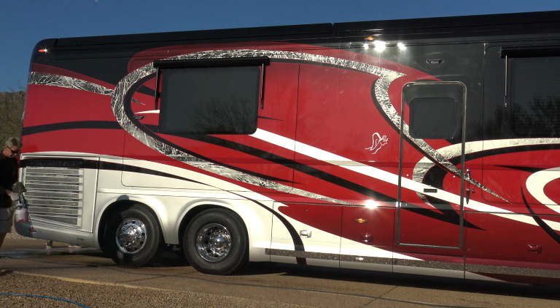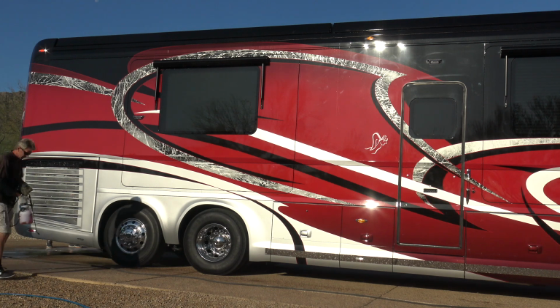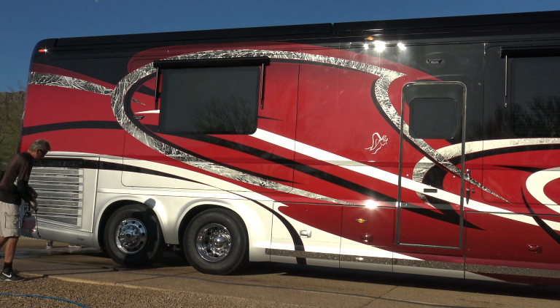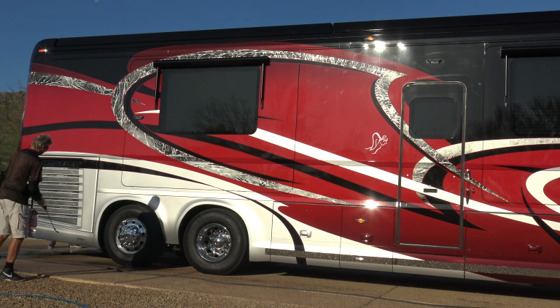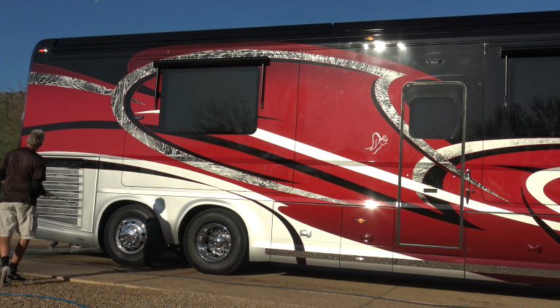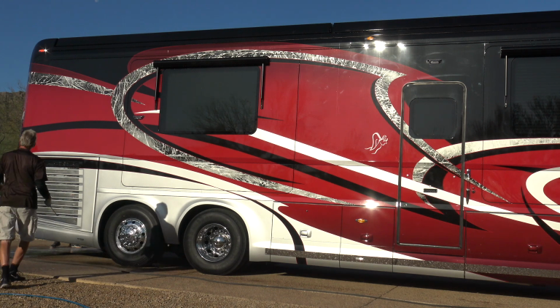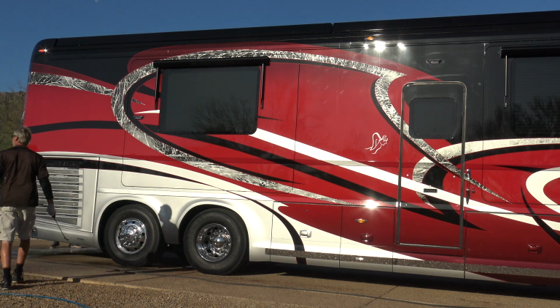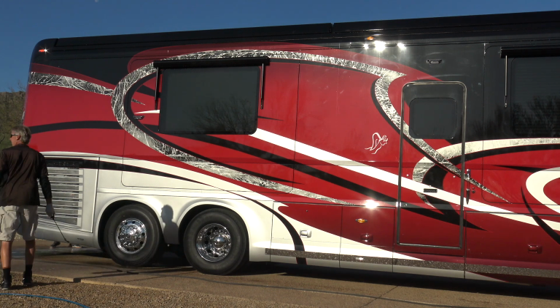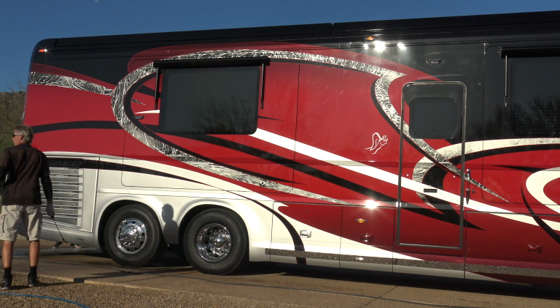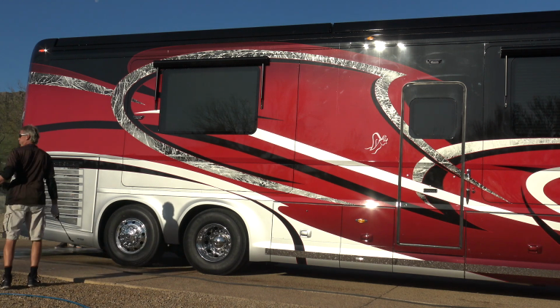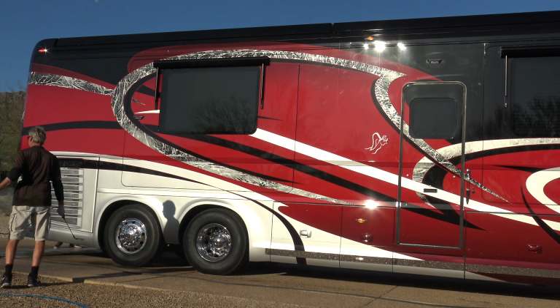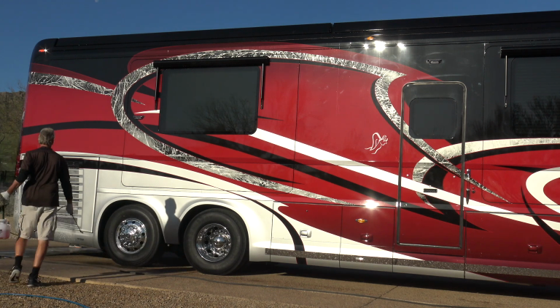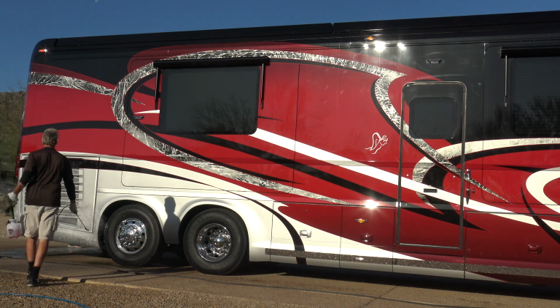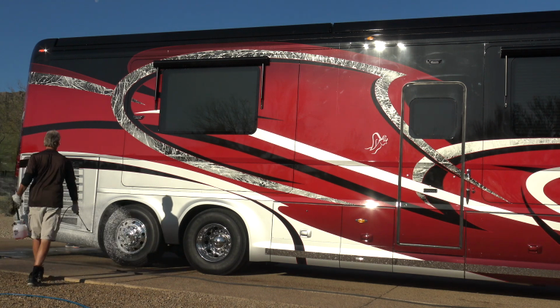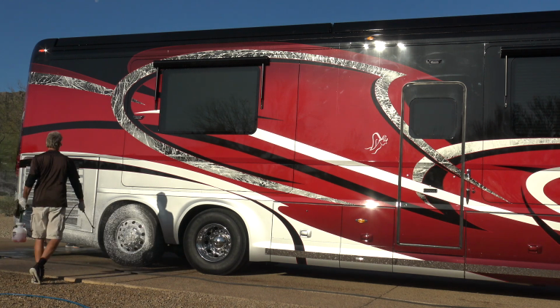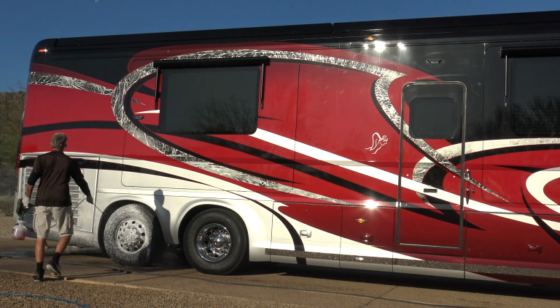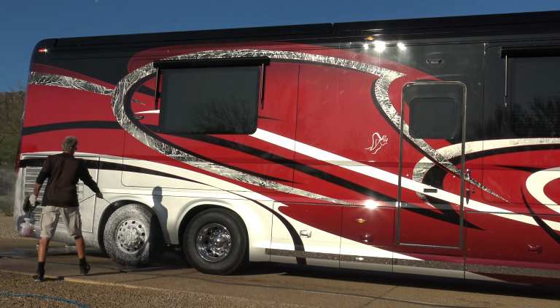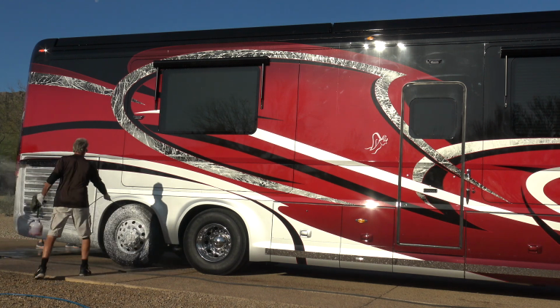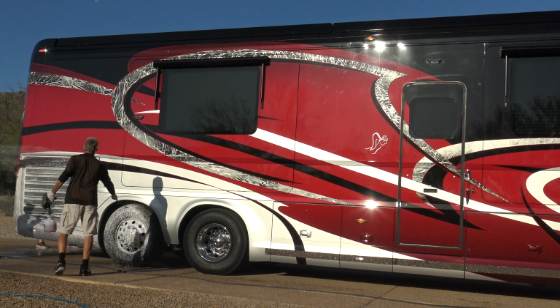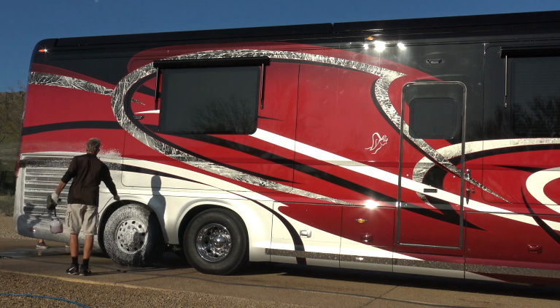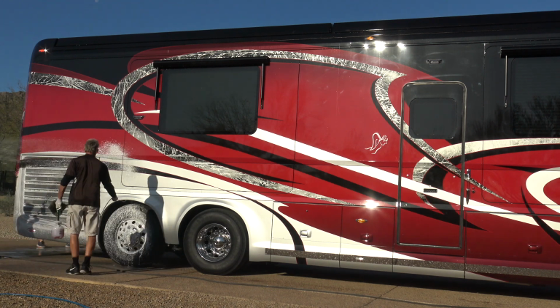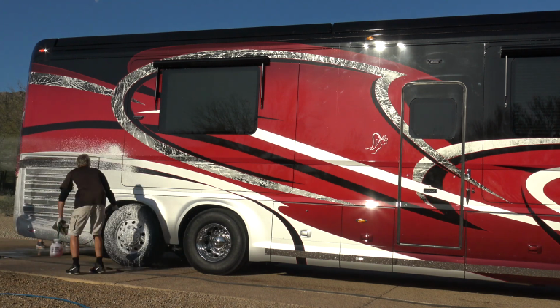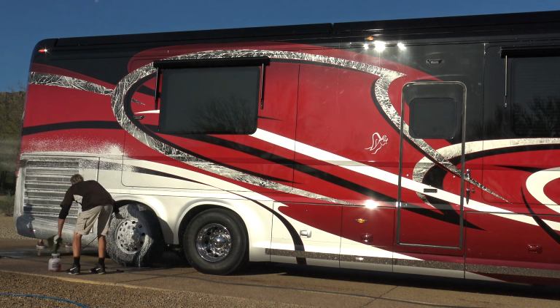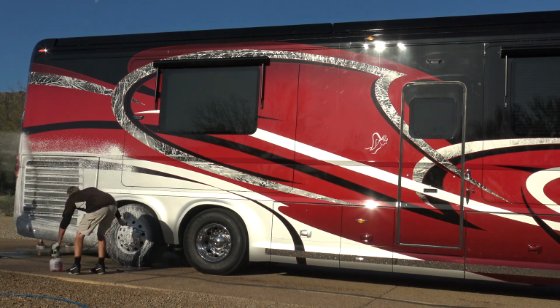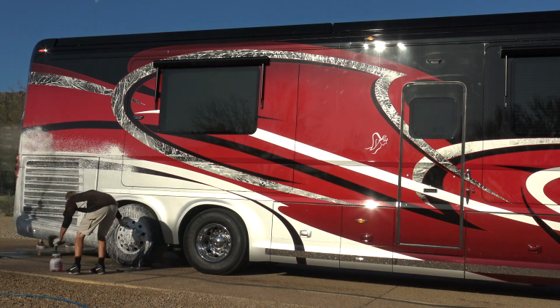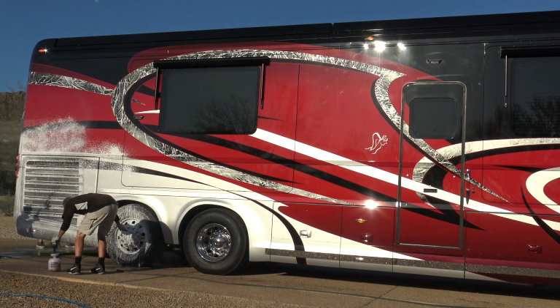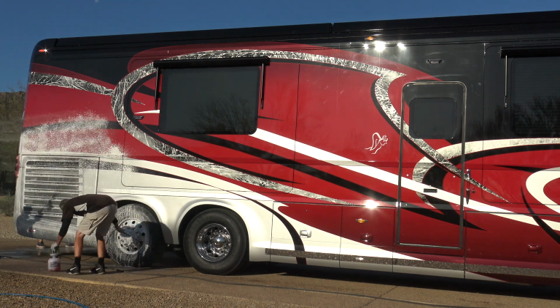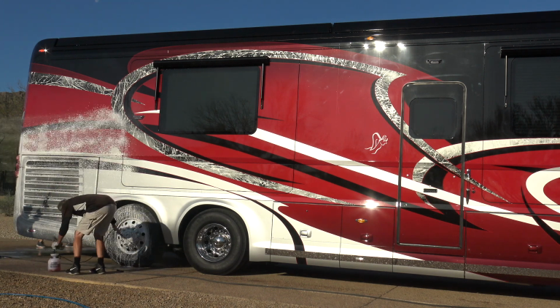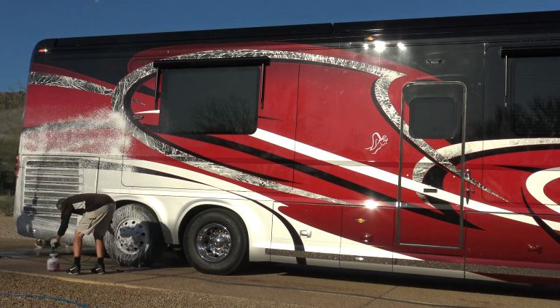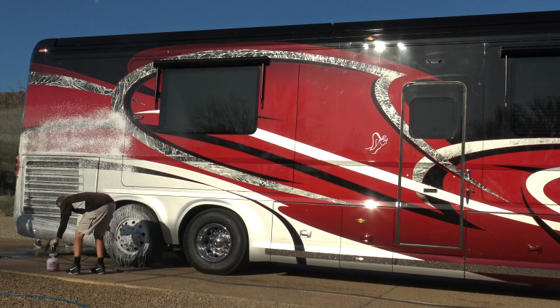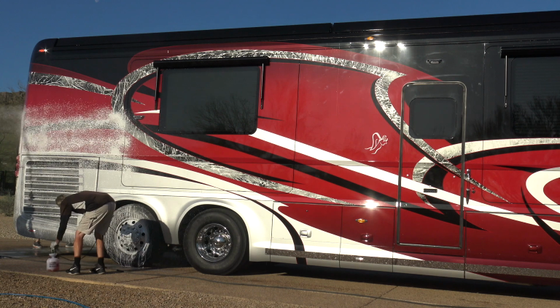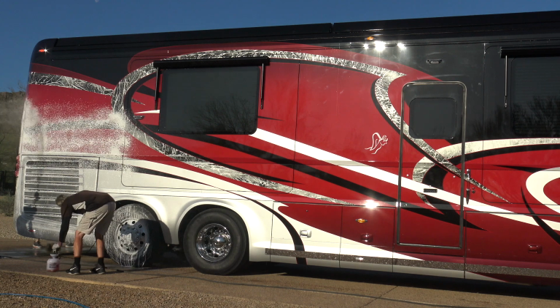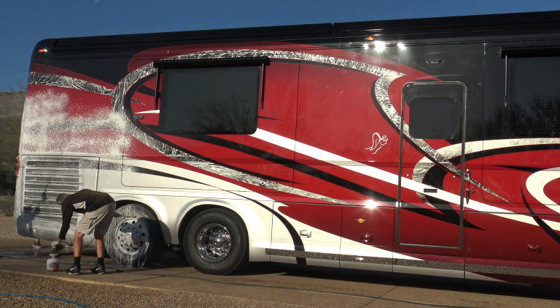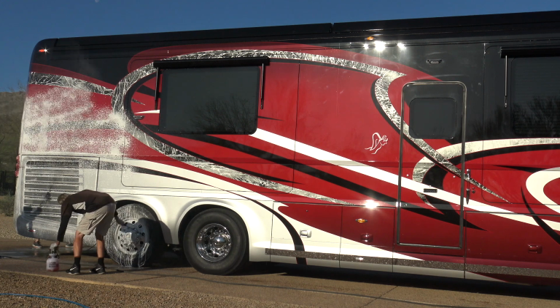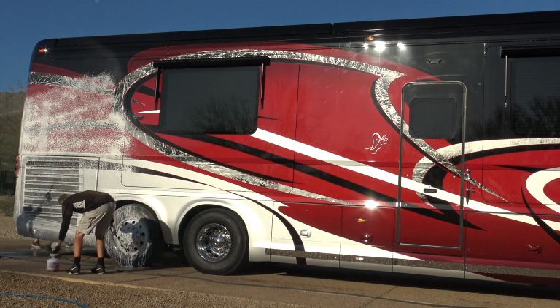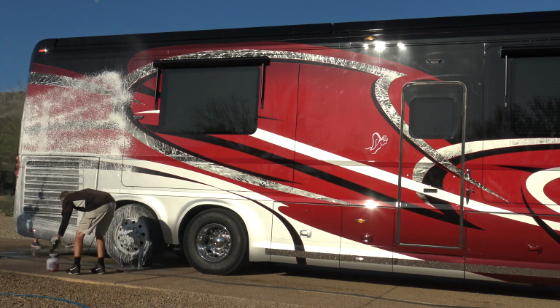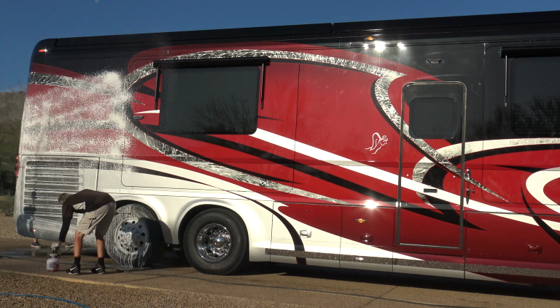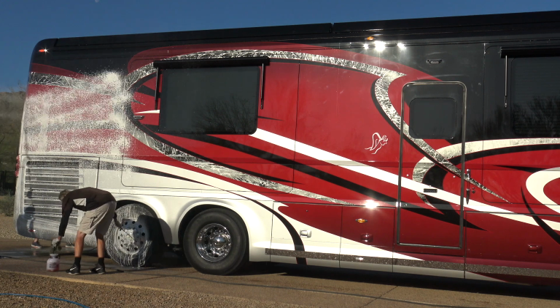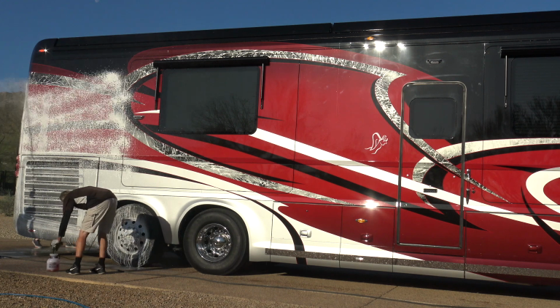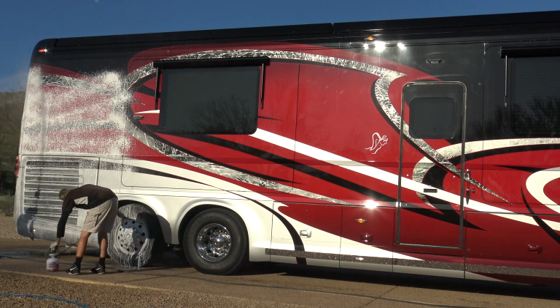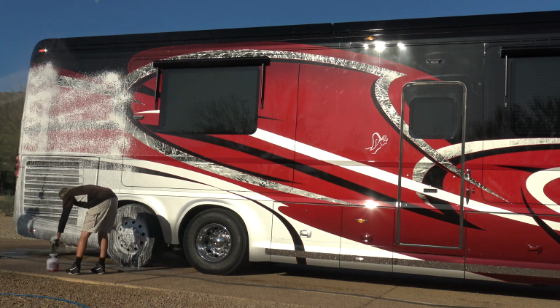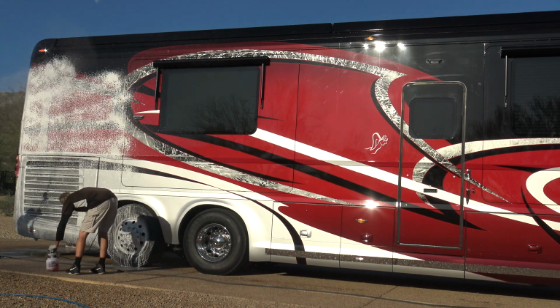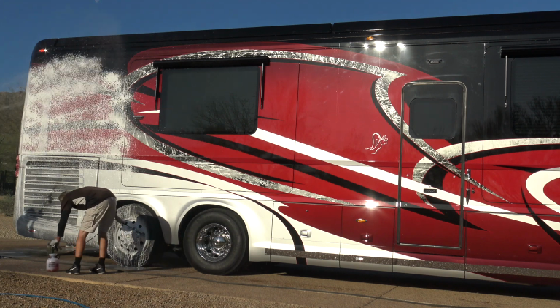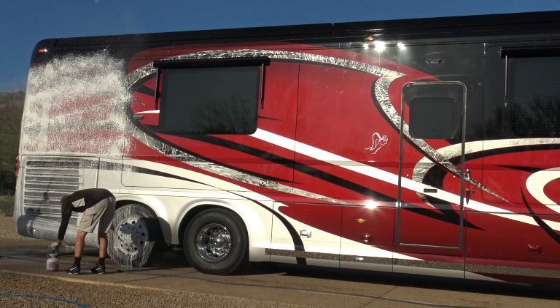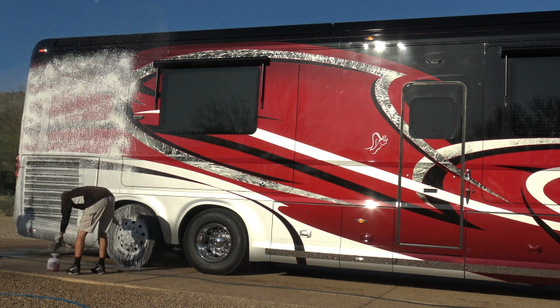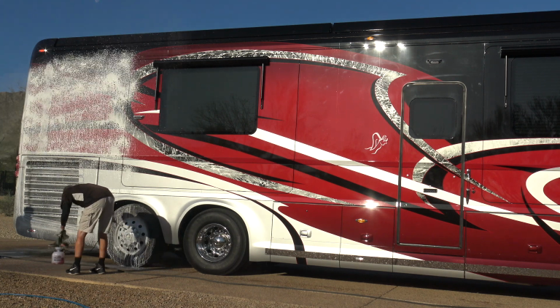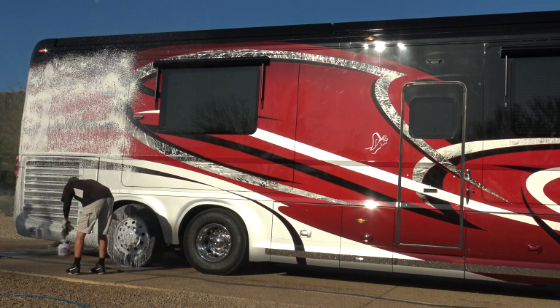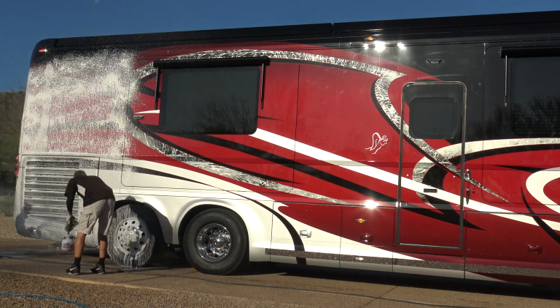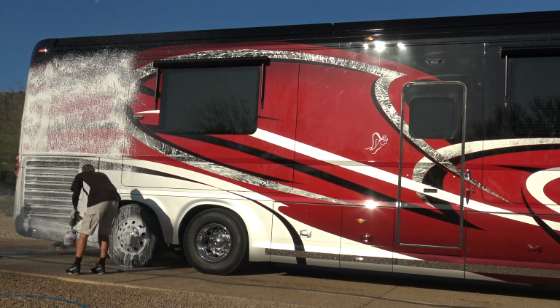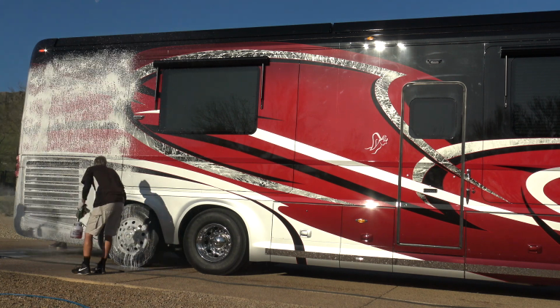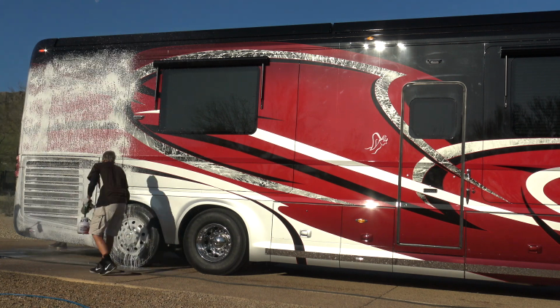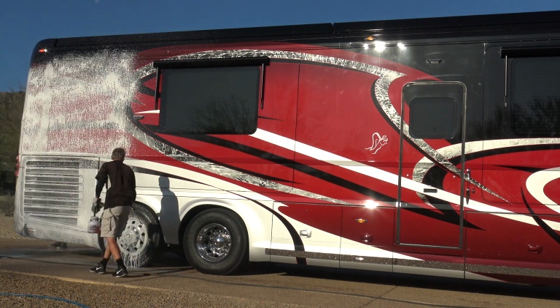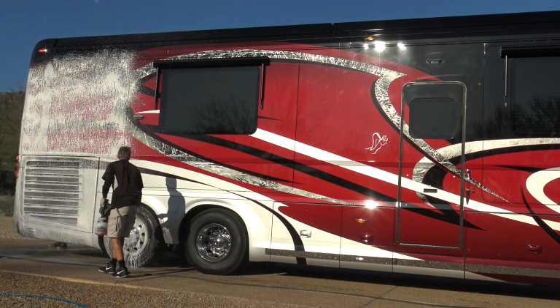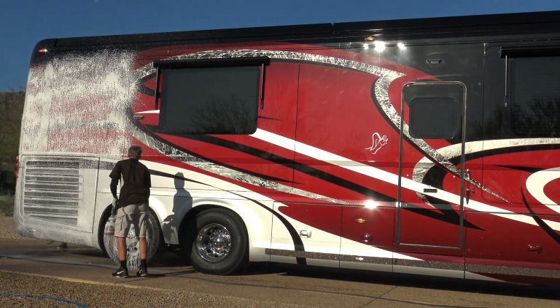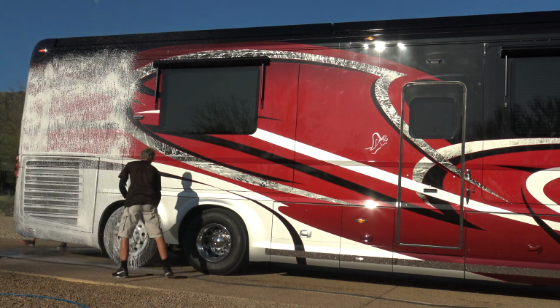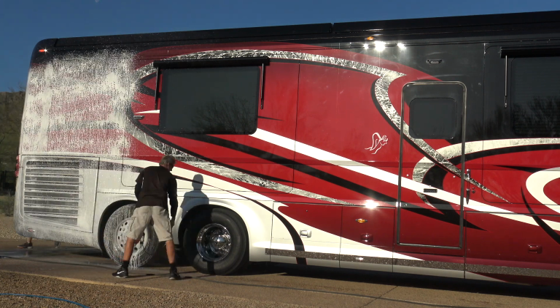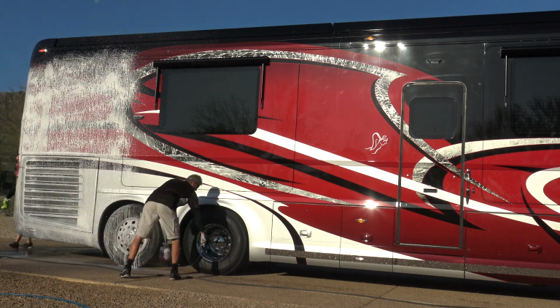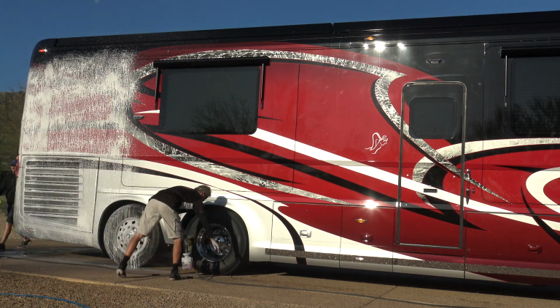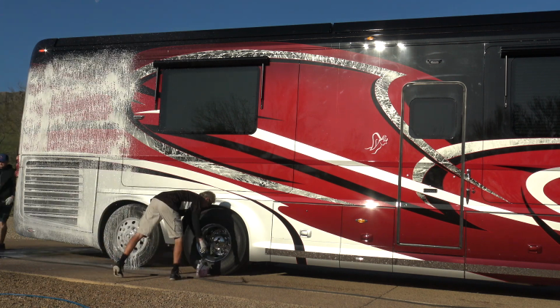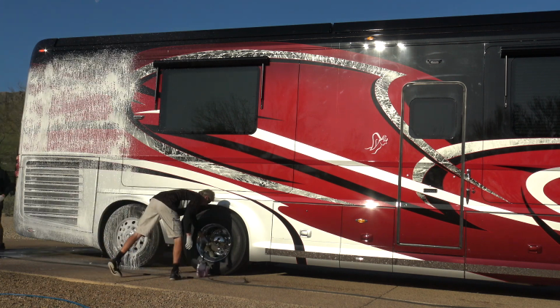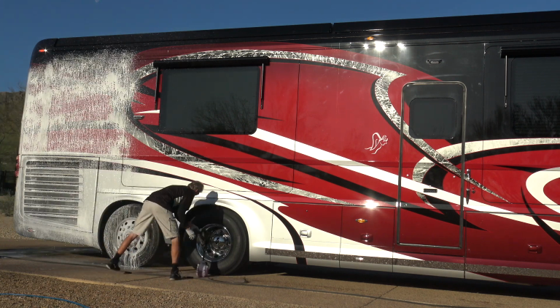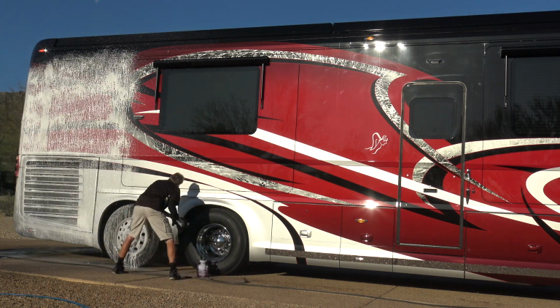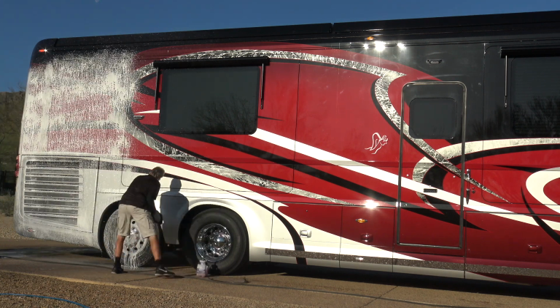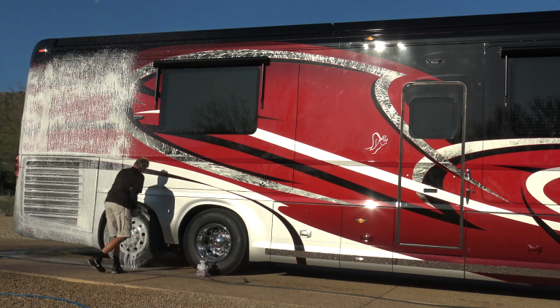As you can see, my team works in sync. One guy is getting the first wheel while another guy is finishing the back of the coach.